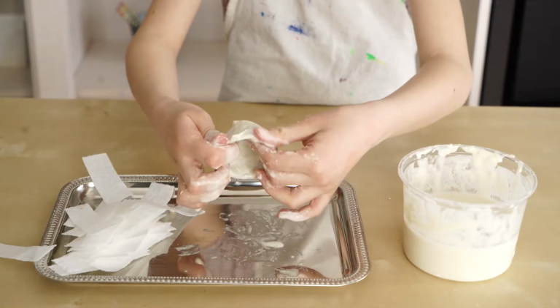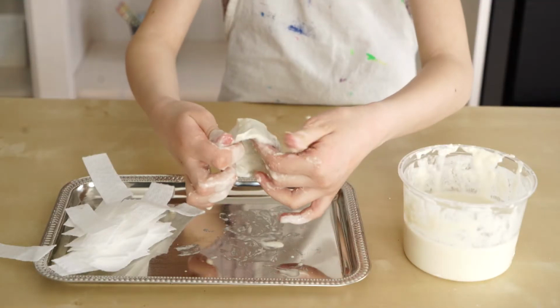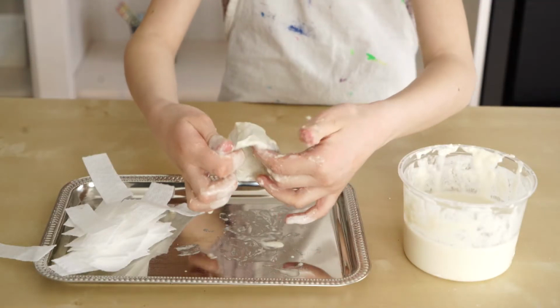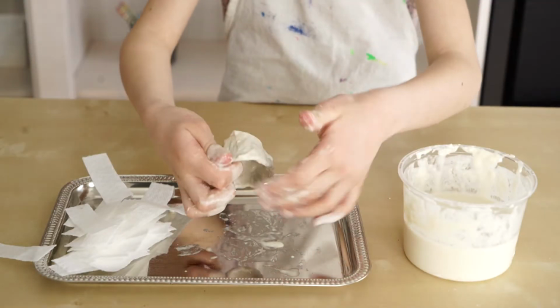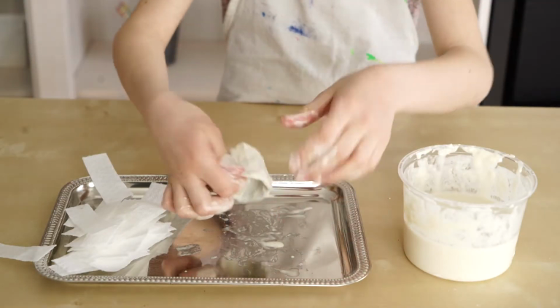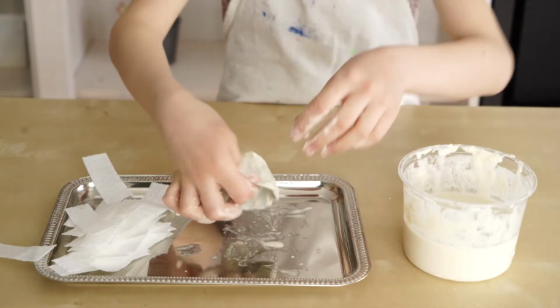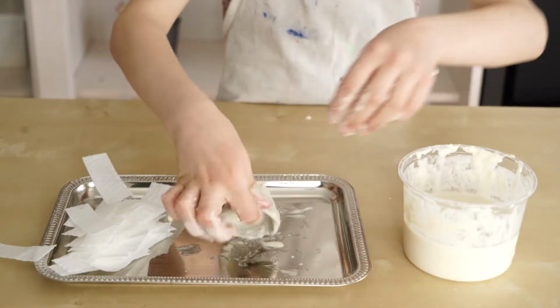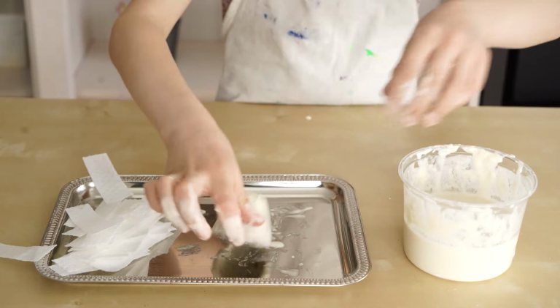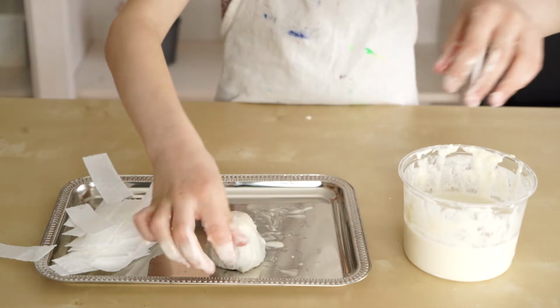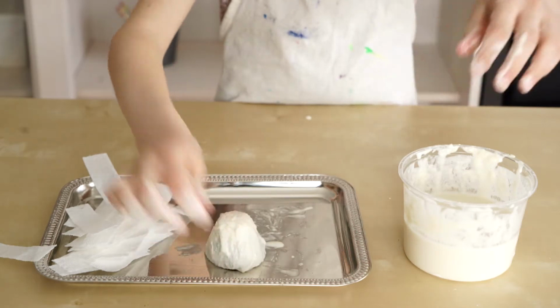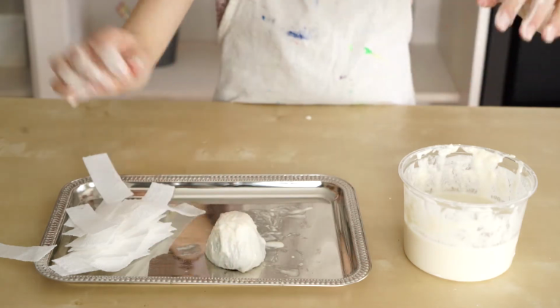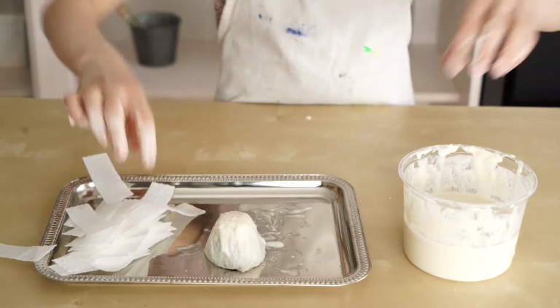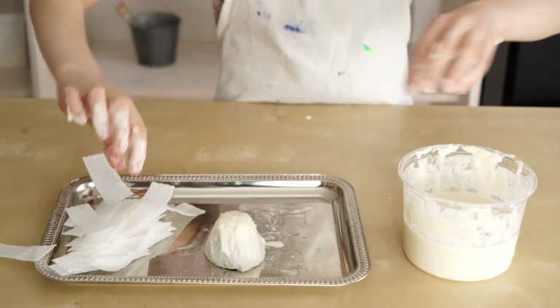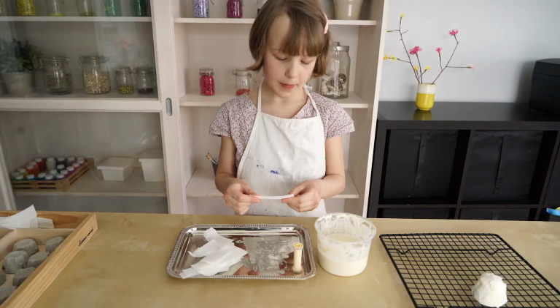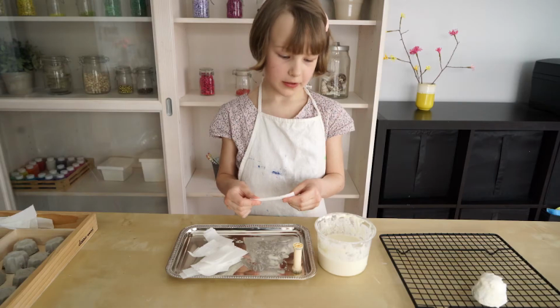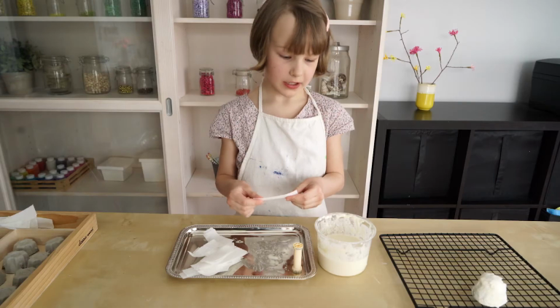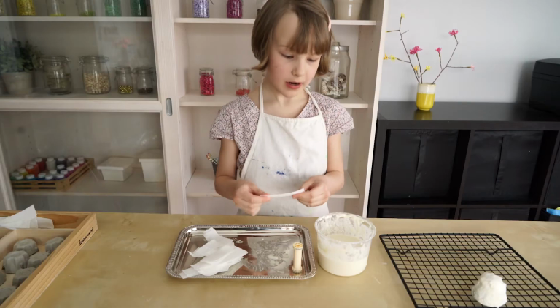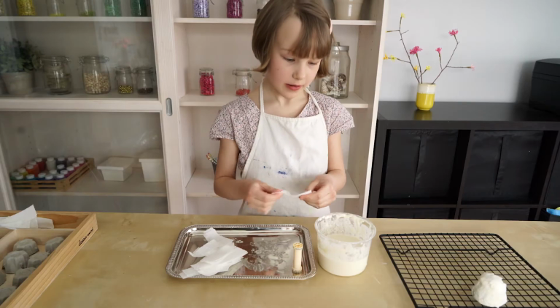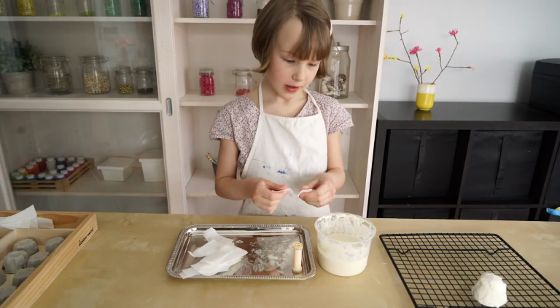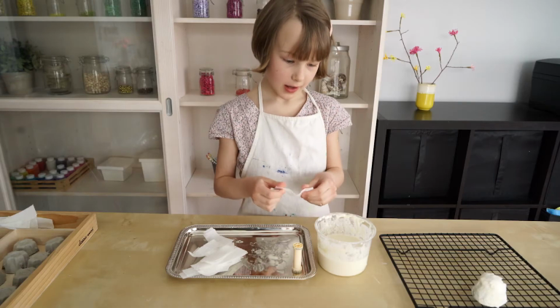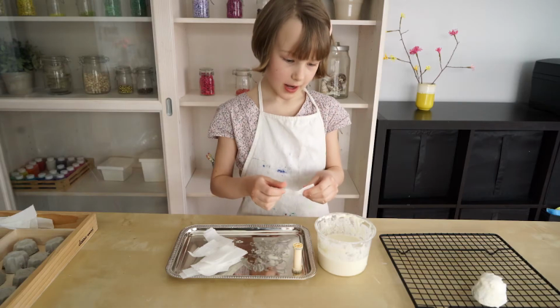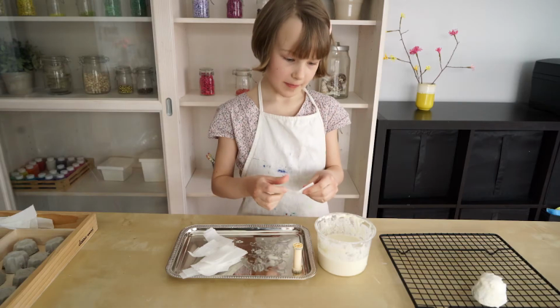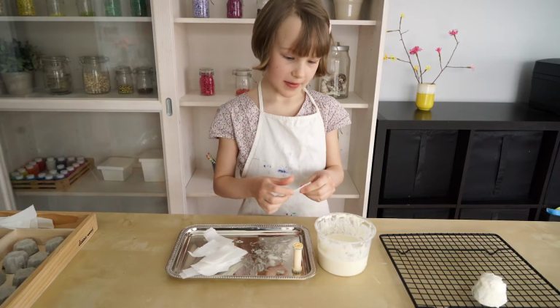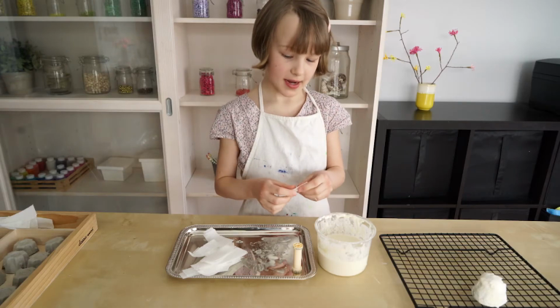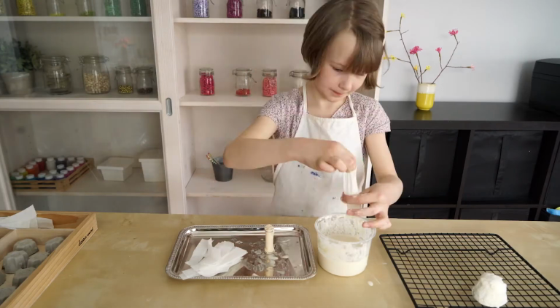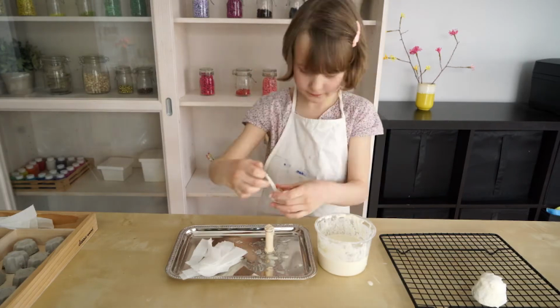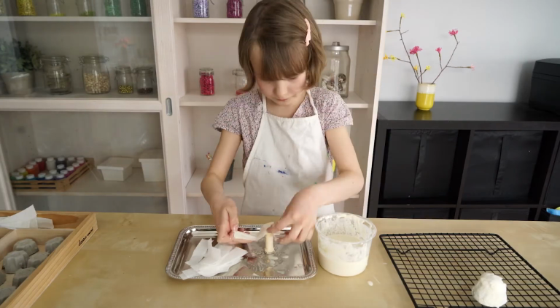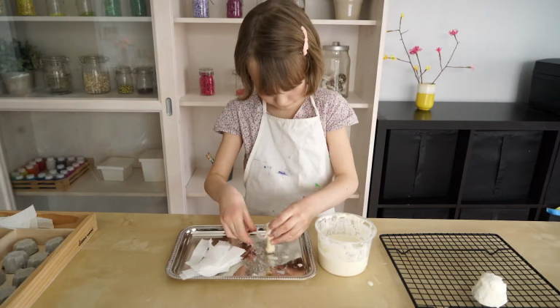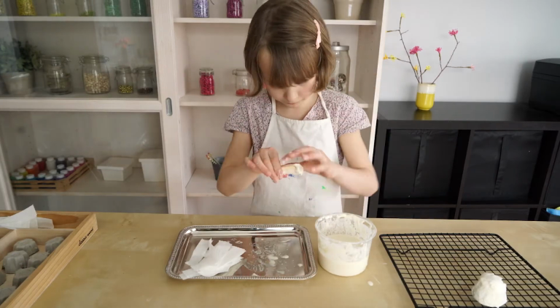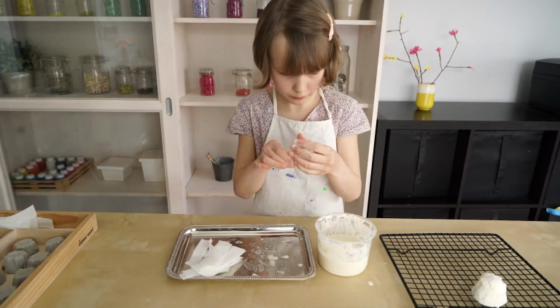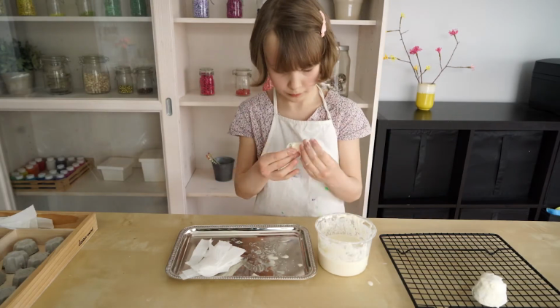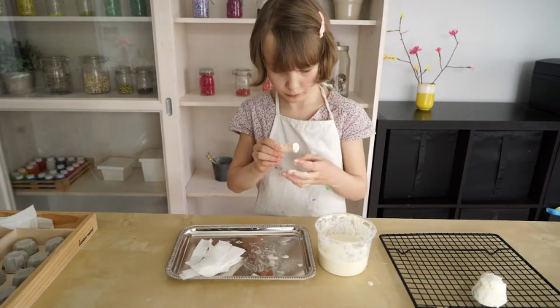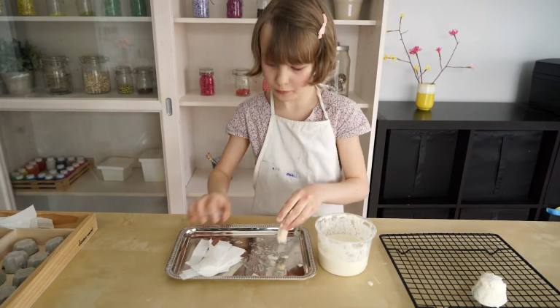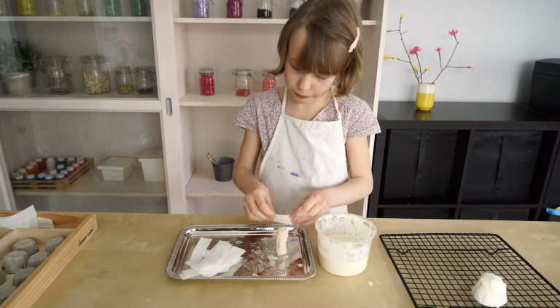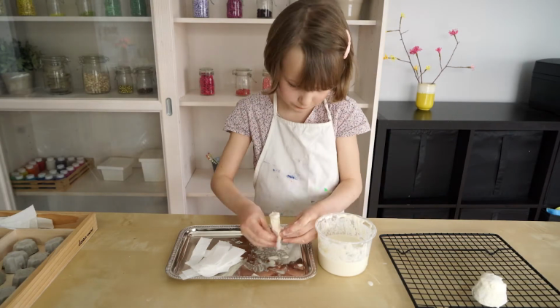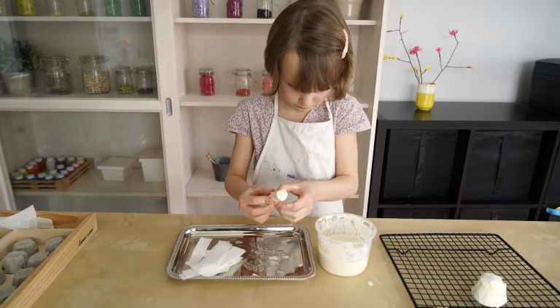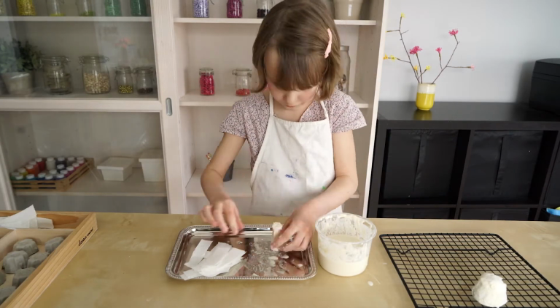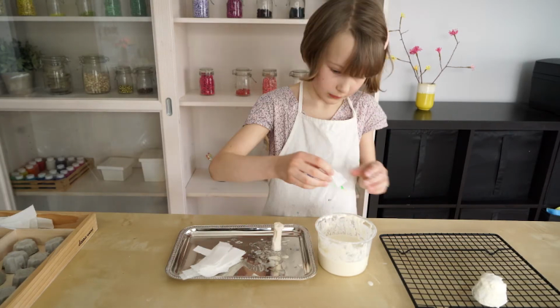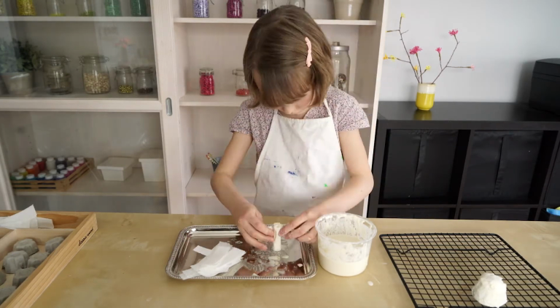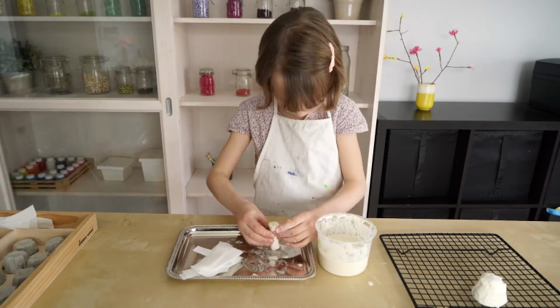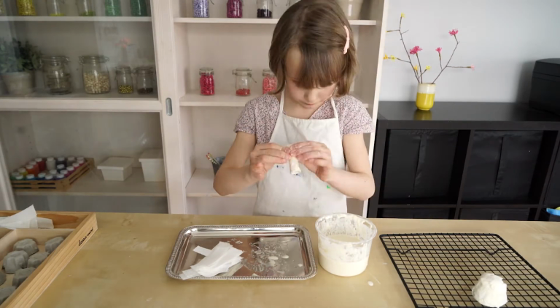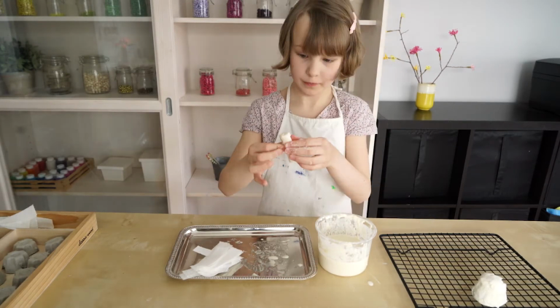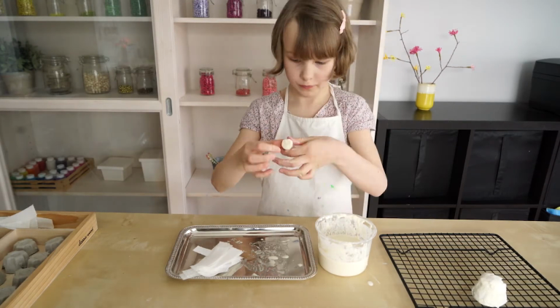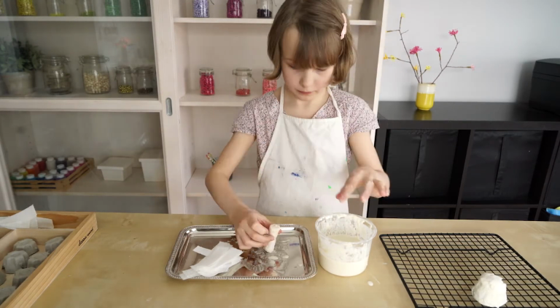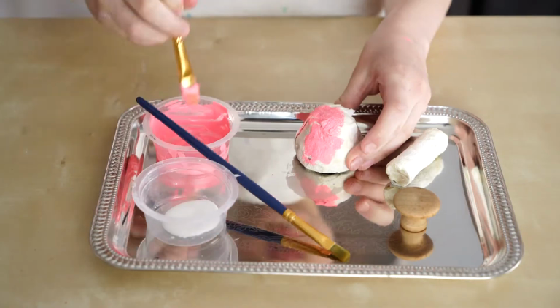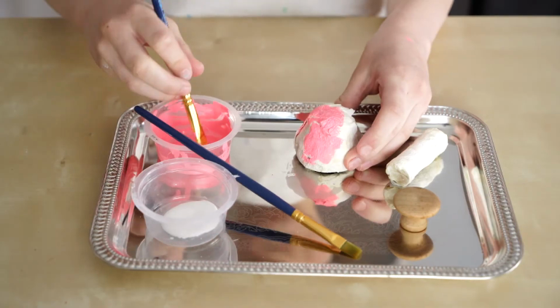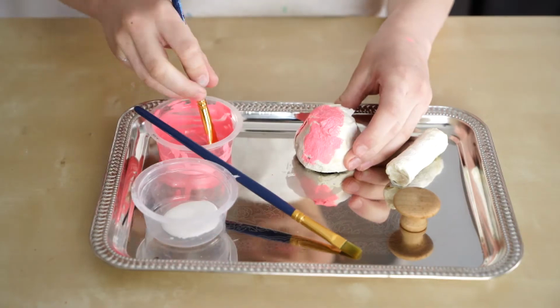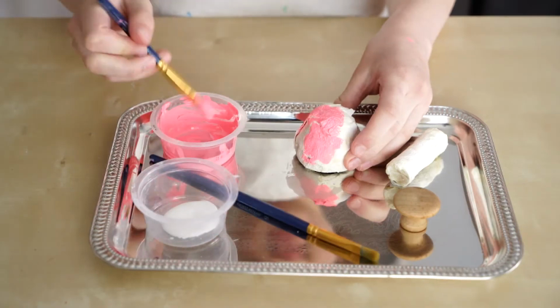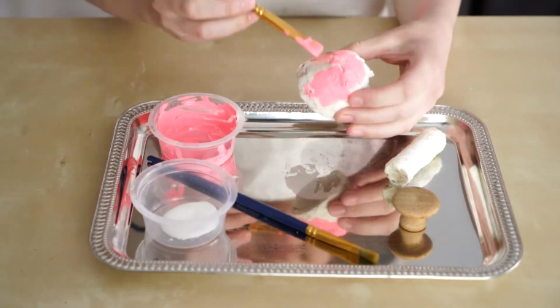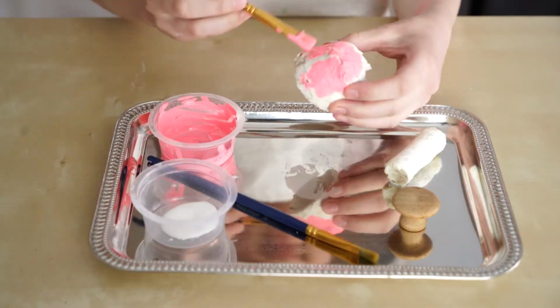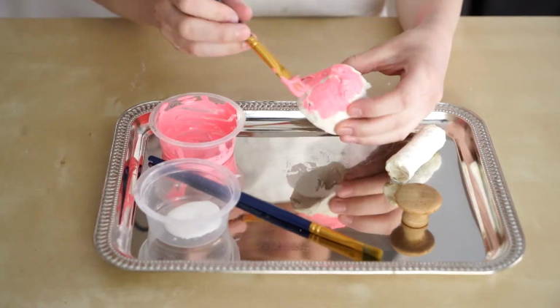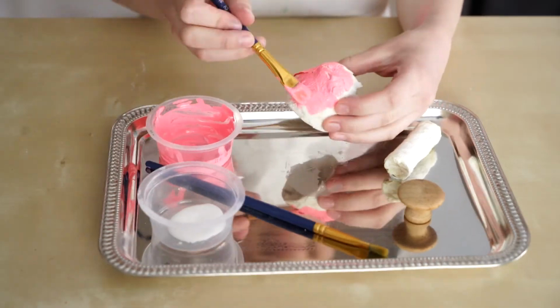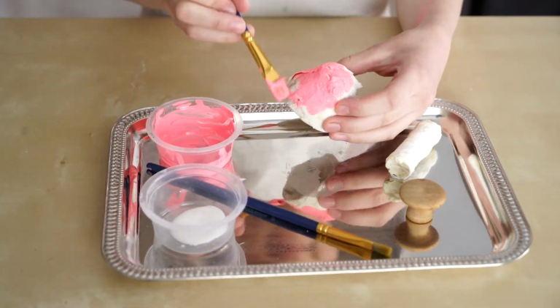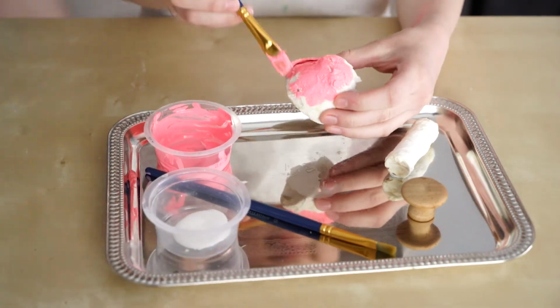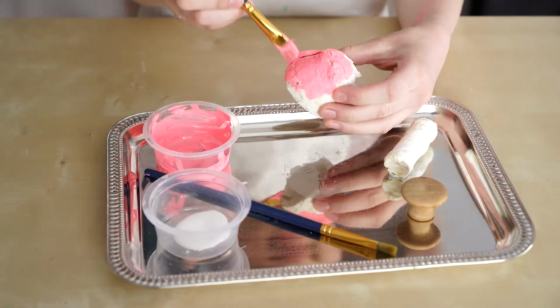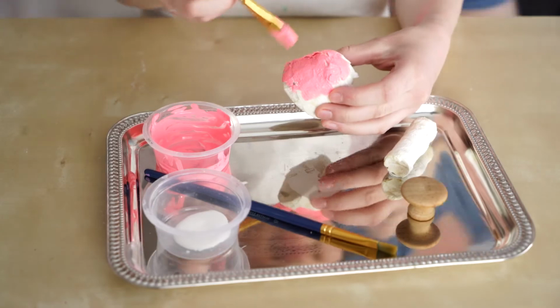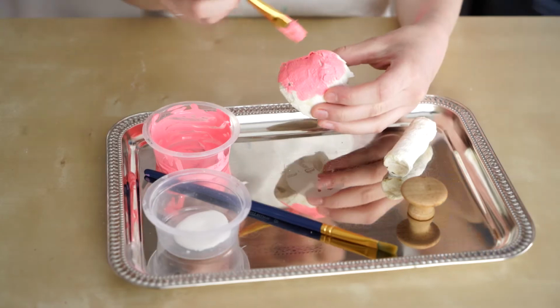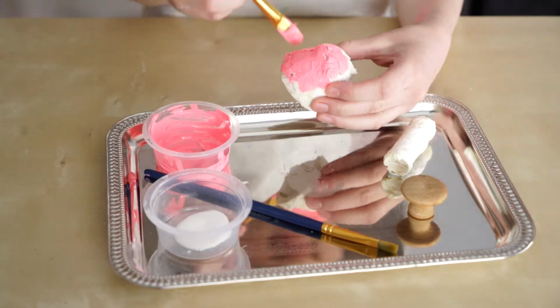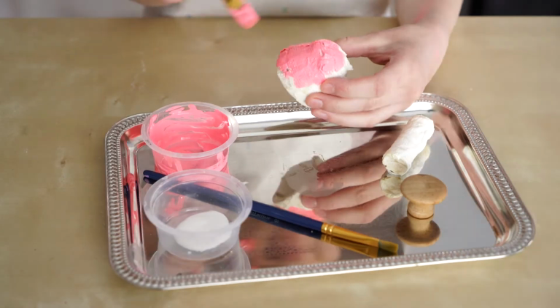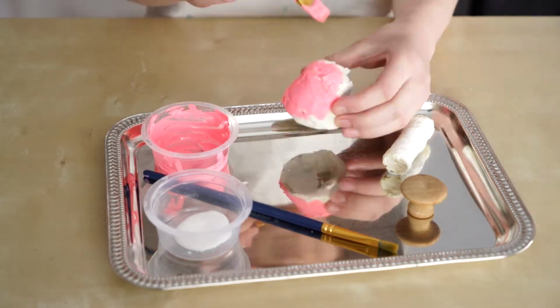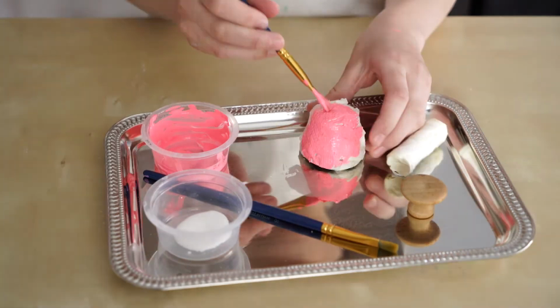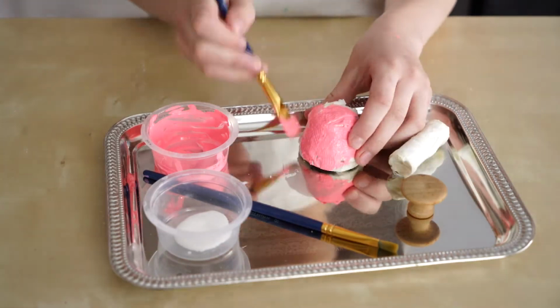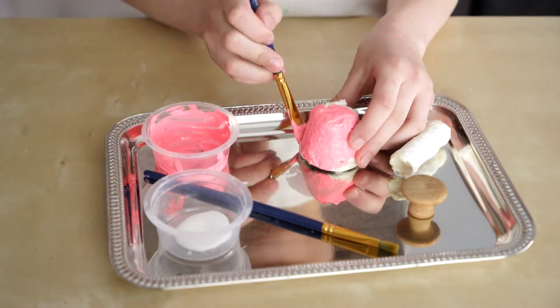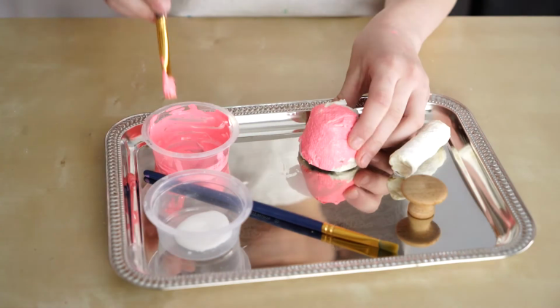Now we're going to put a paper towel and paste on the spool. And we're going to paint our mushrooms.